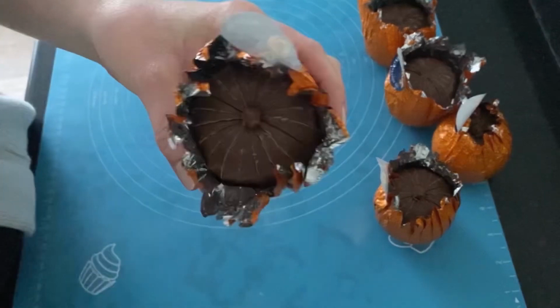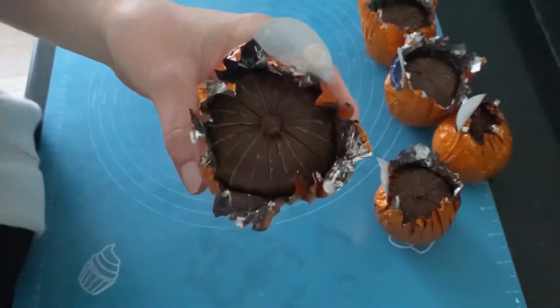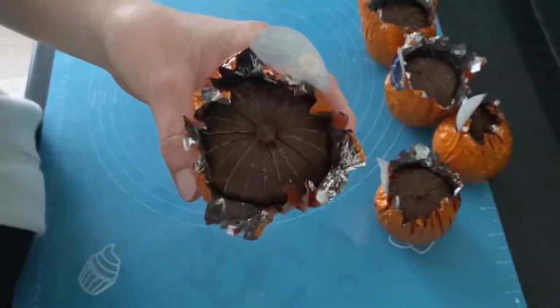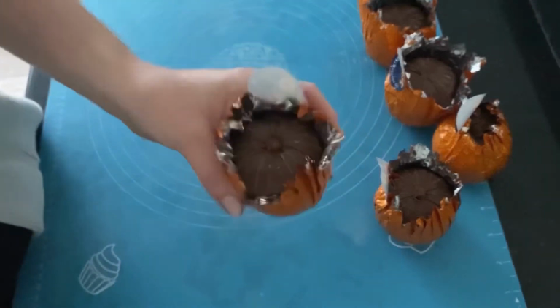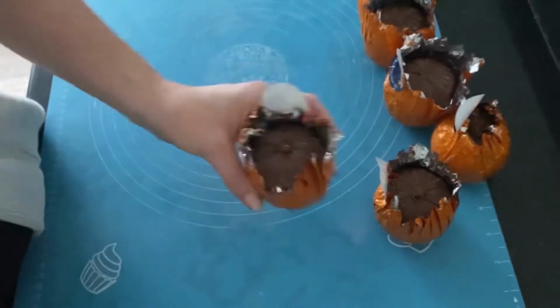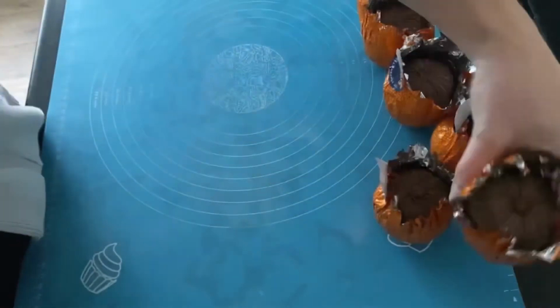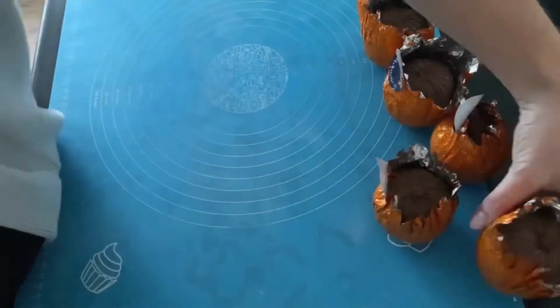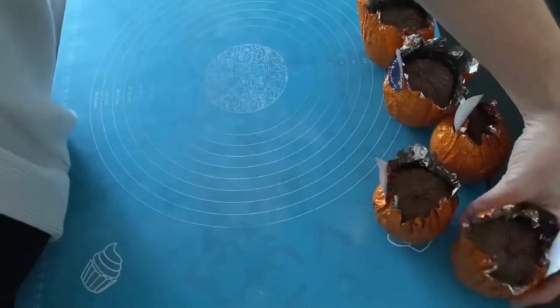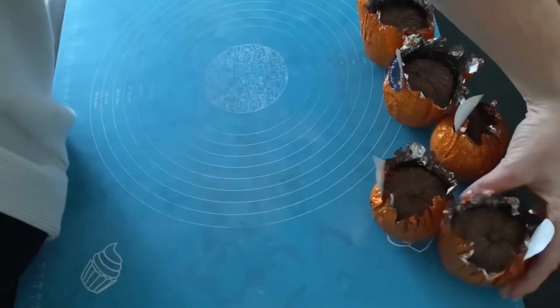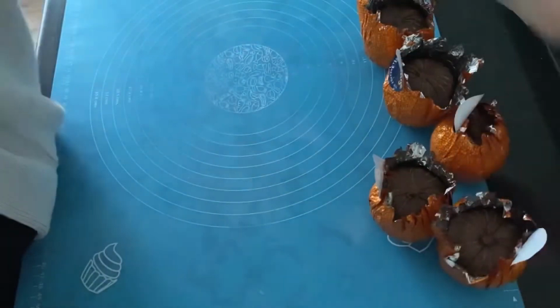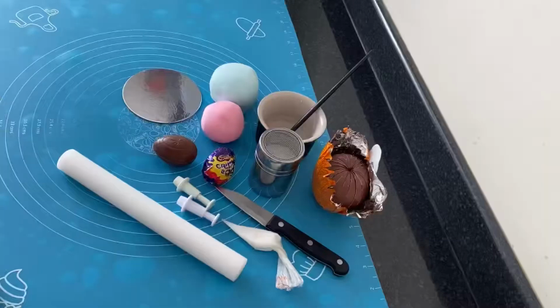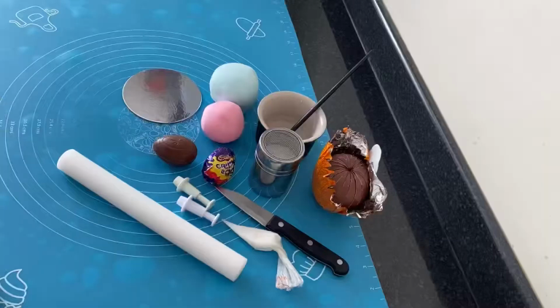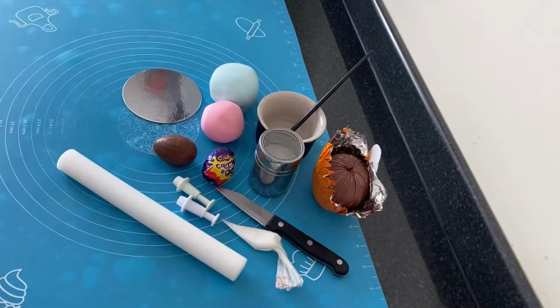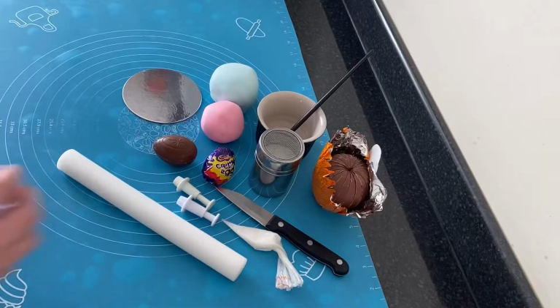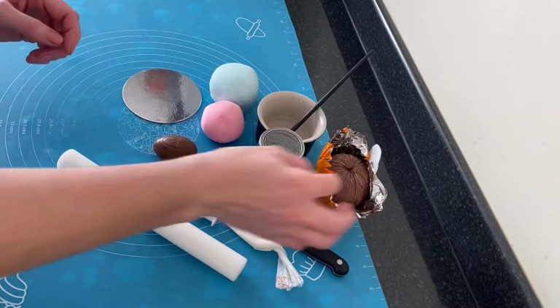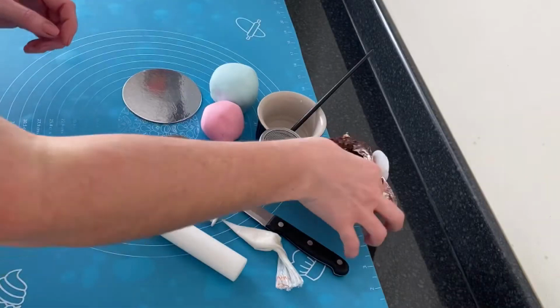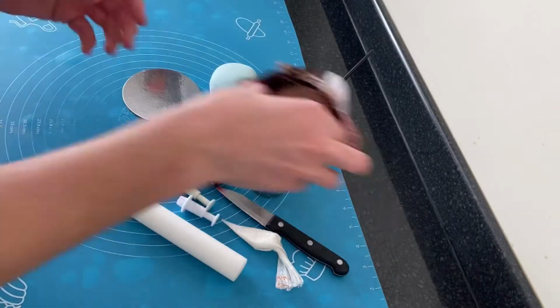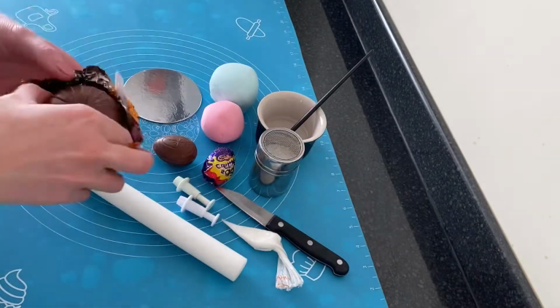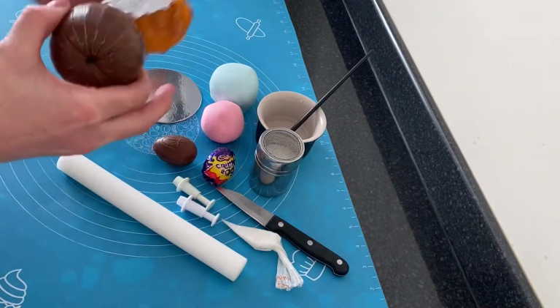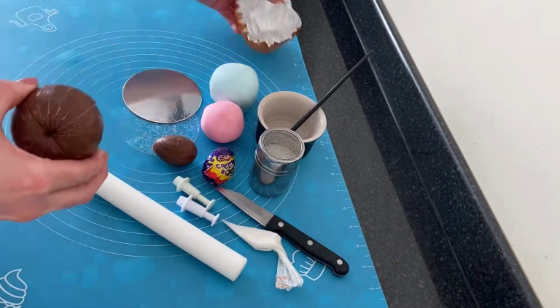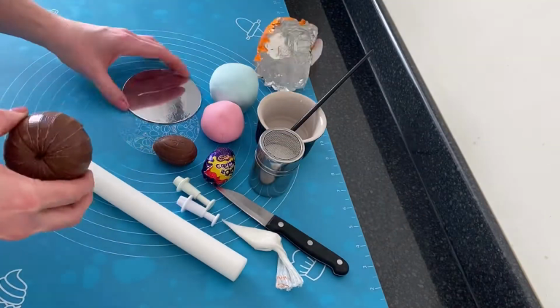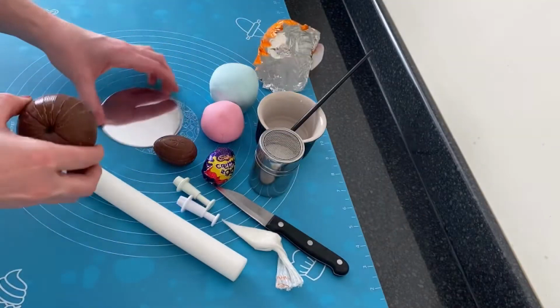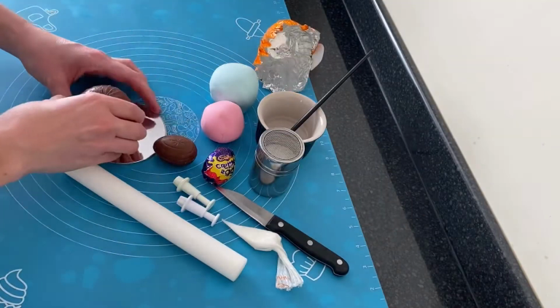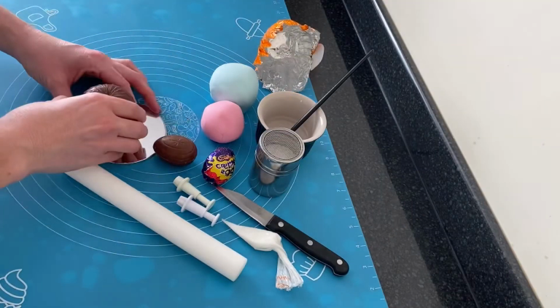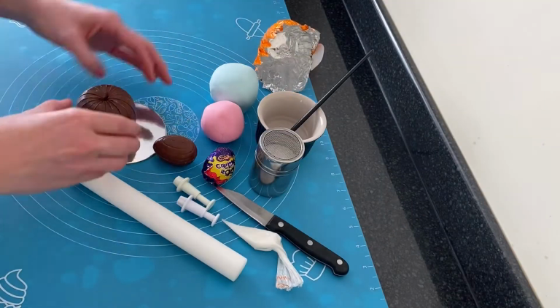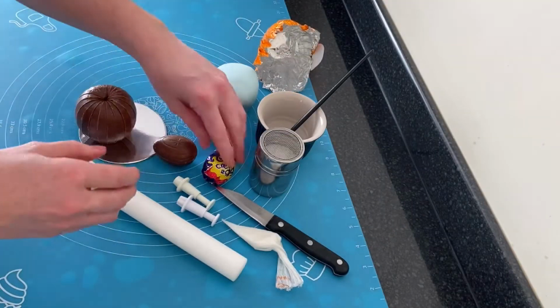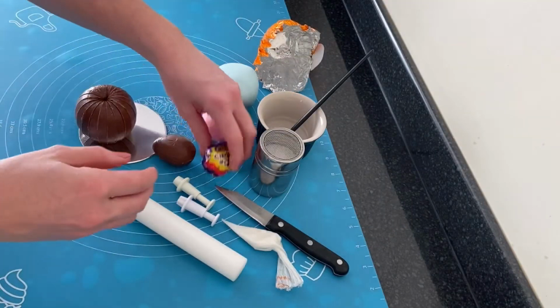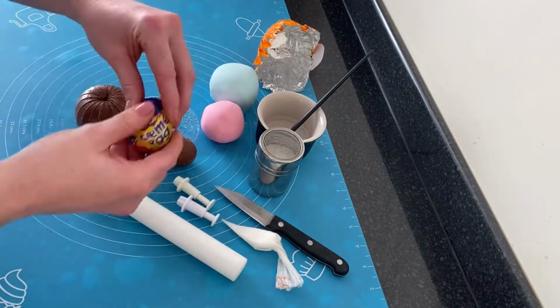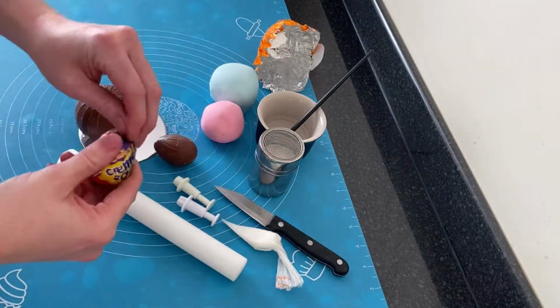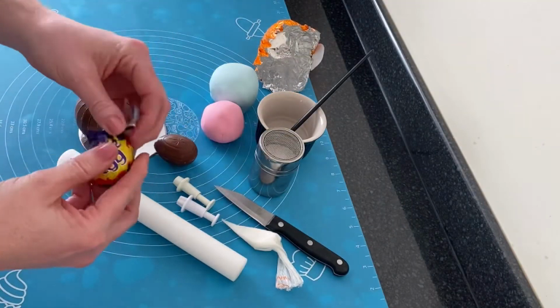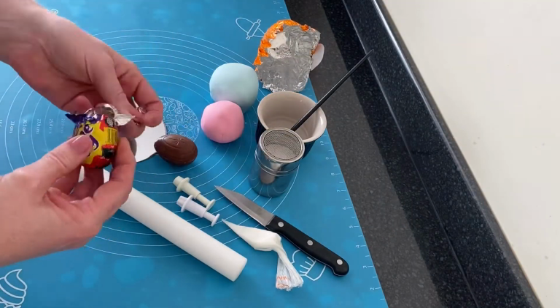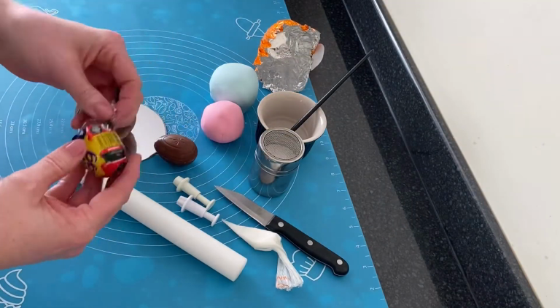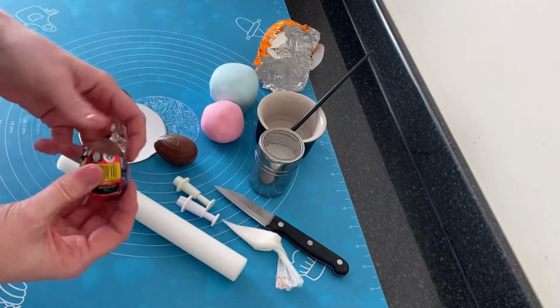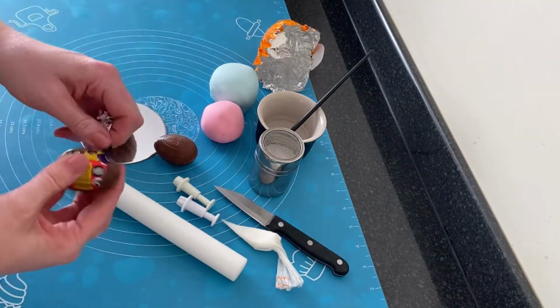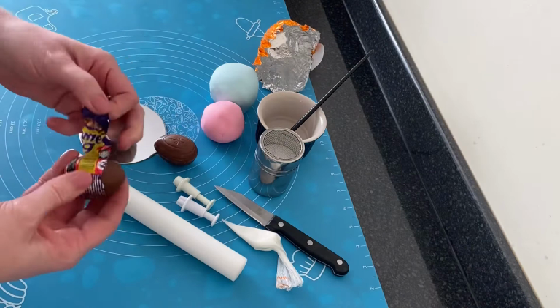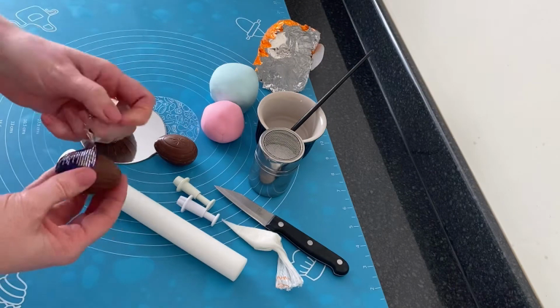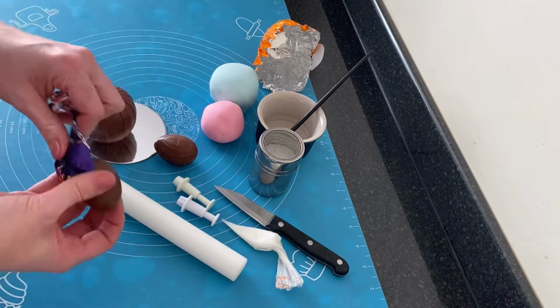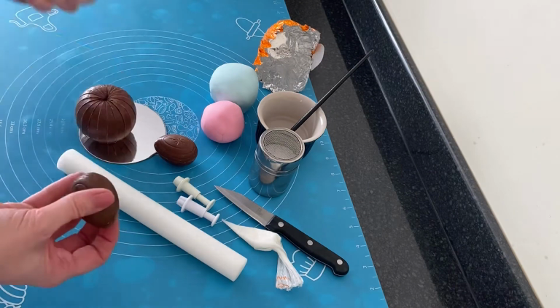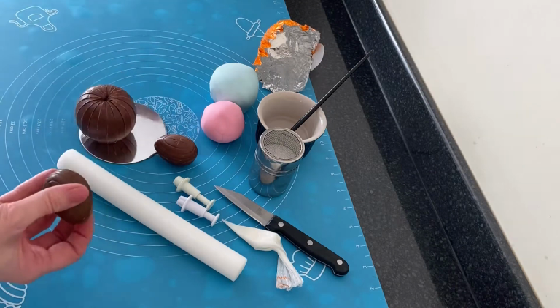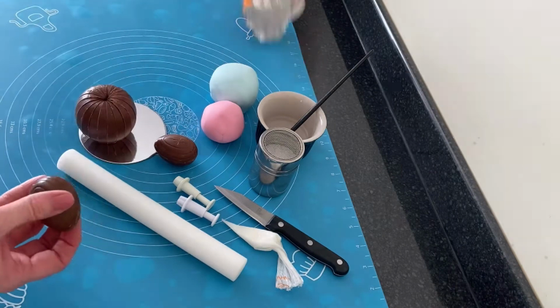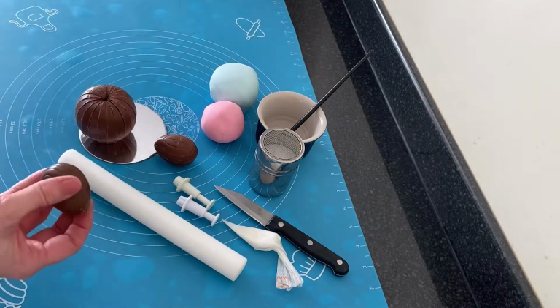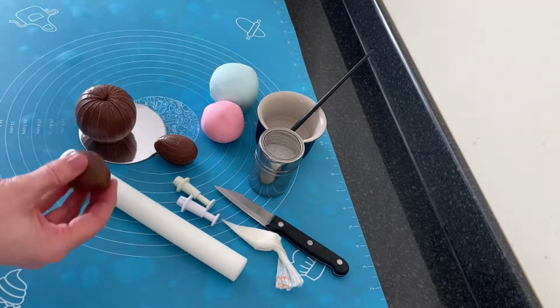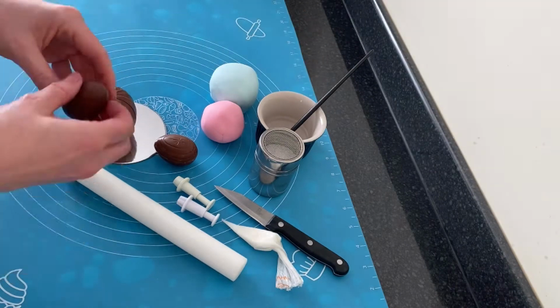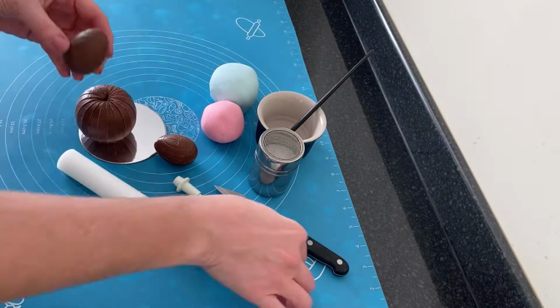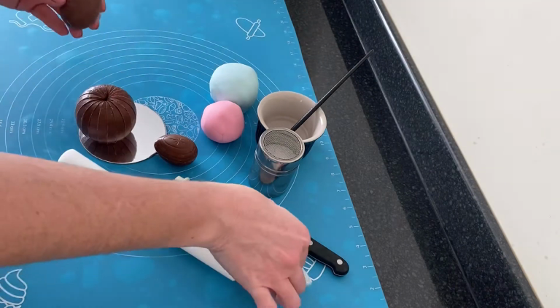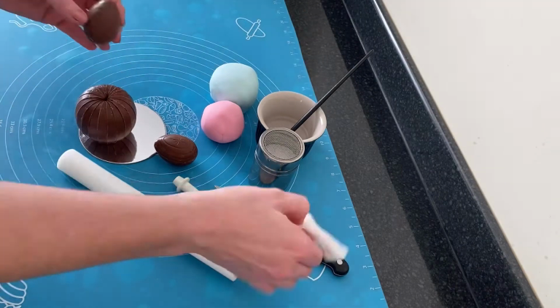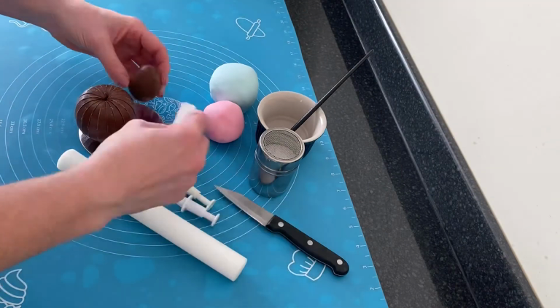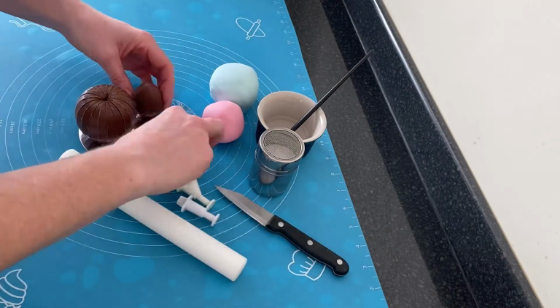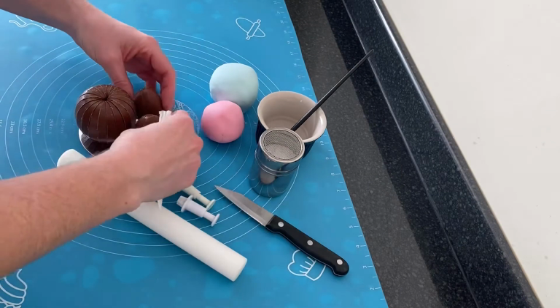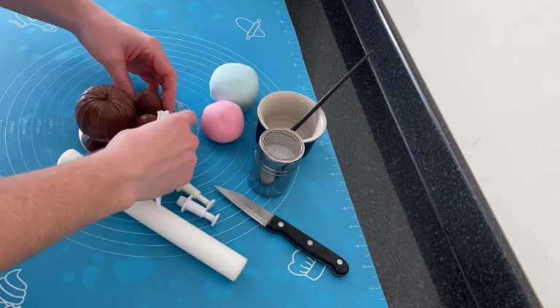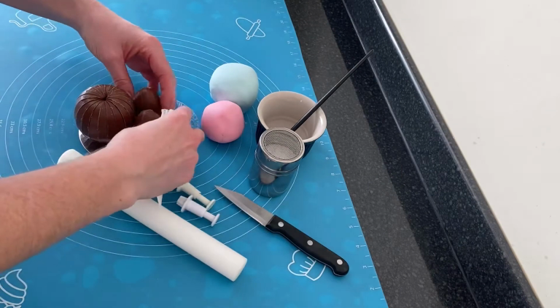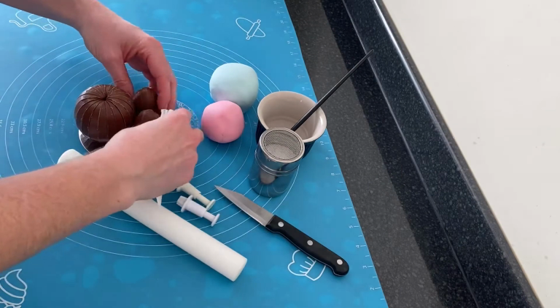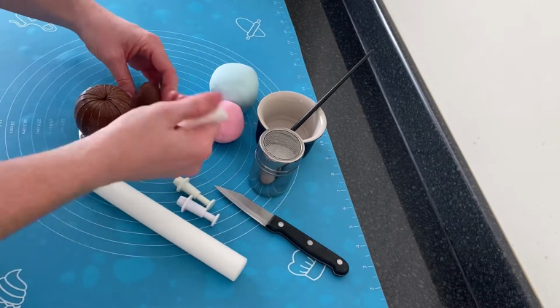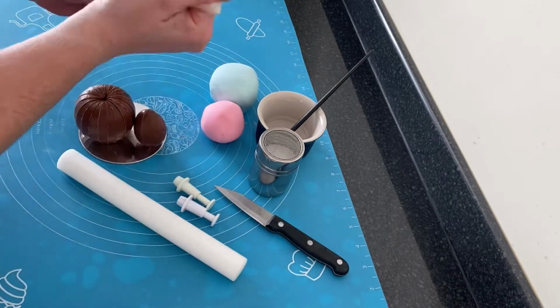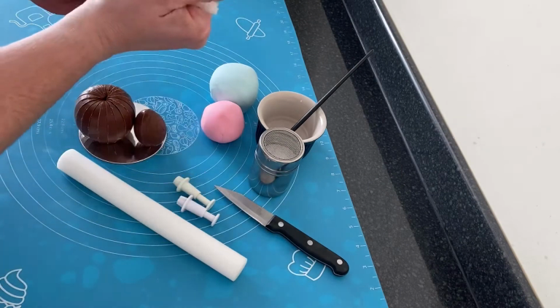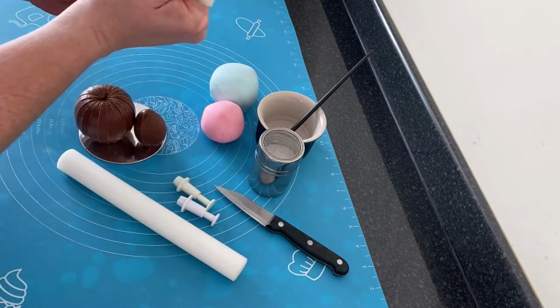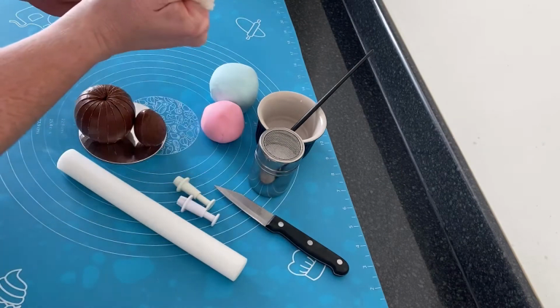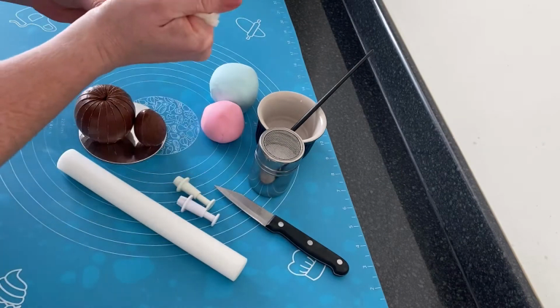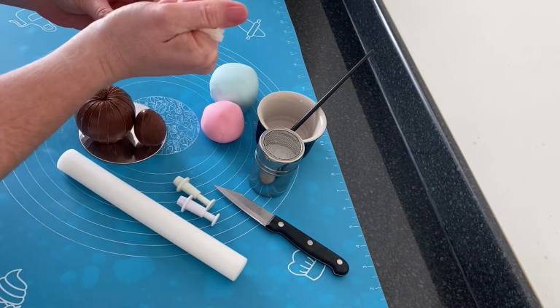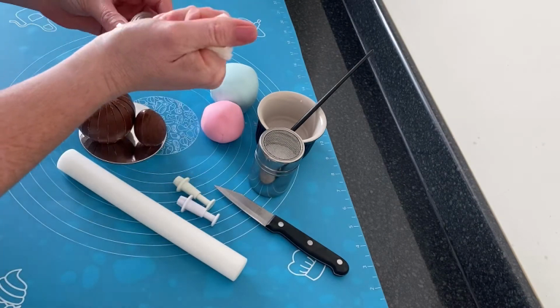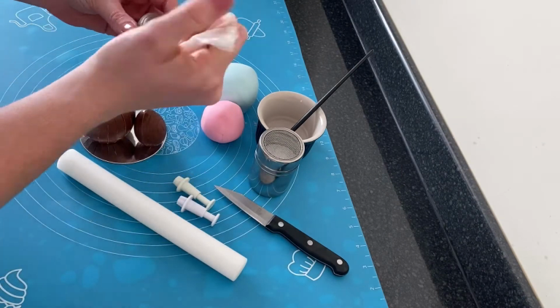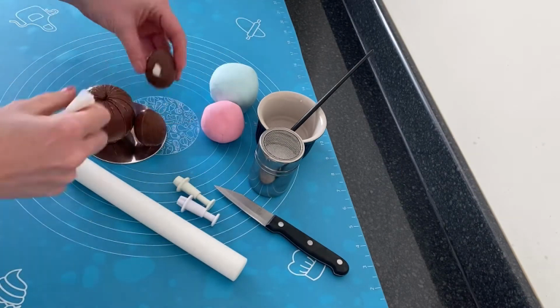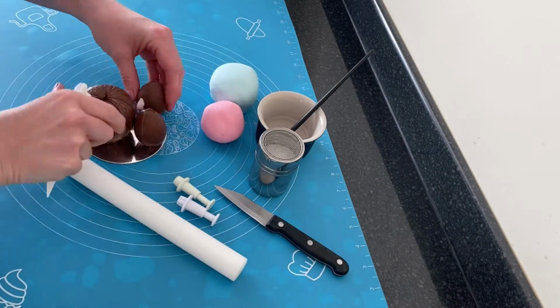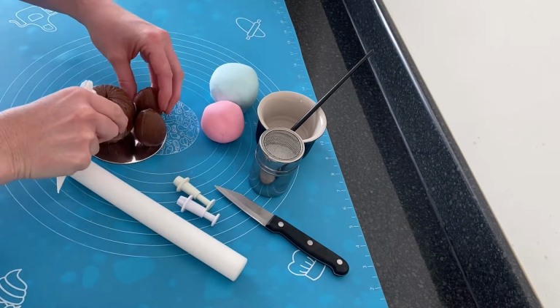To create the bust I used two Cadbury's cream eggs and just attached them with a little bit of melted chocolate or royal icing.